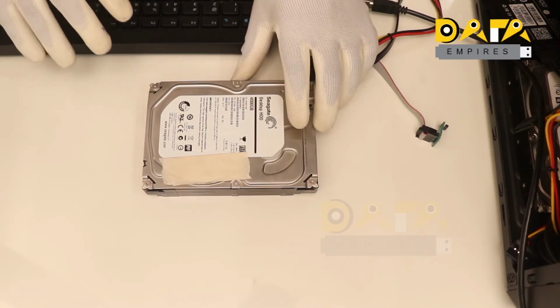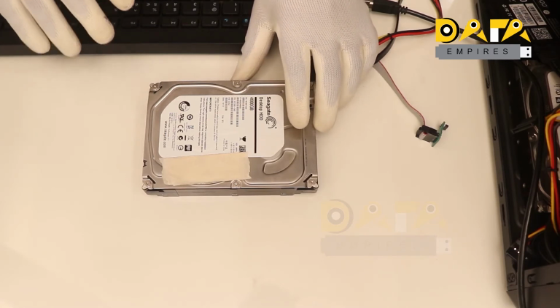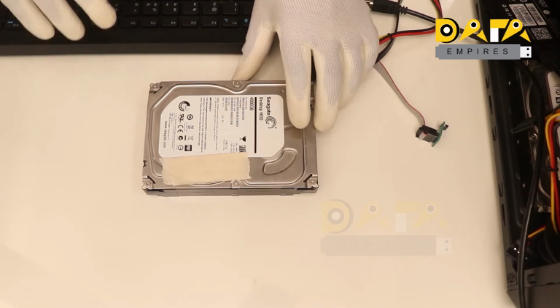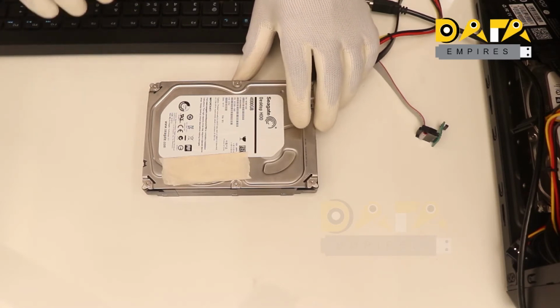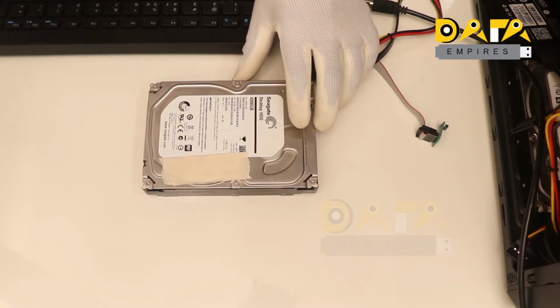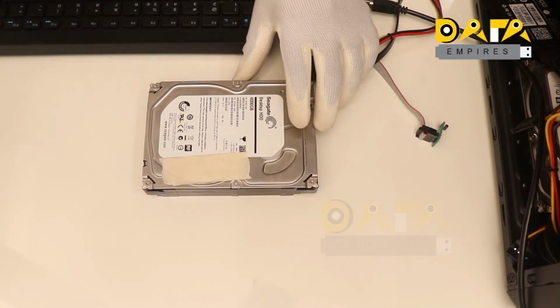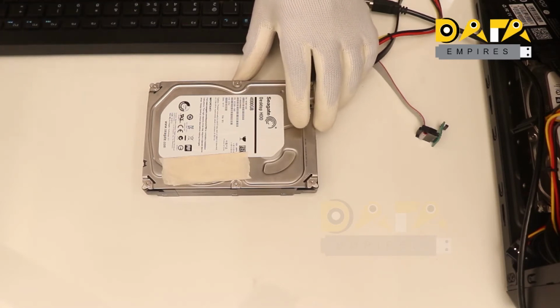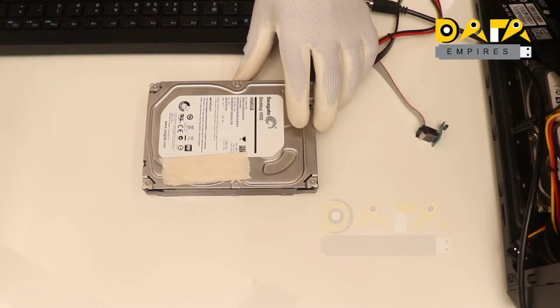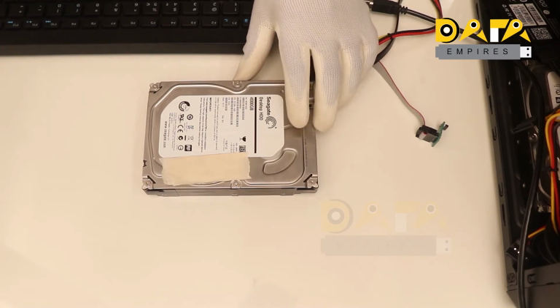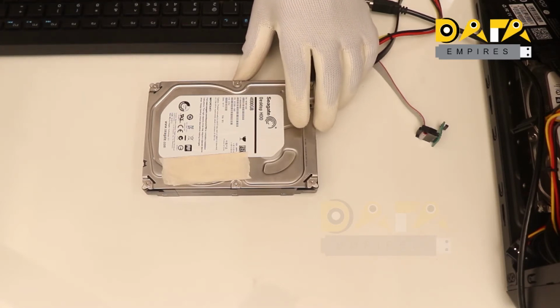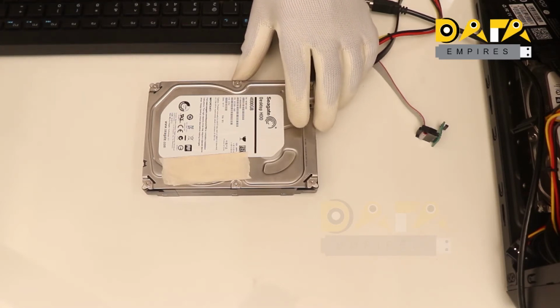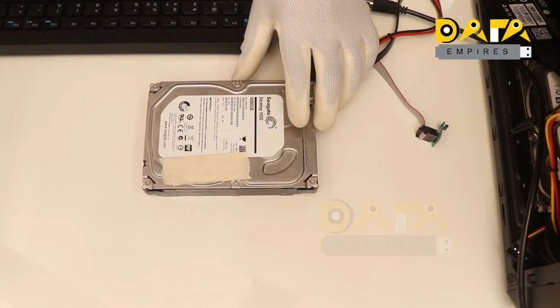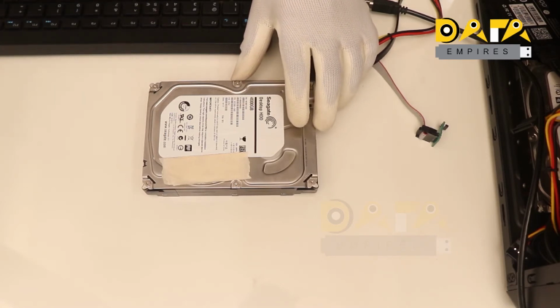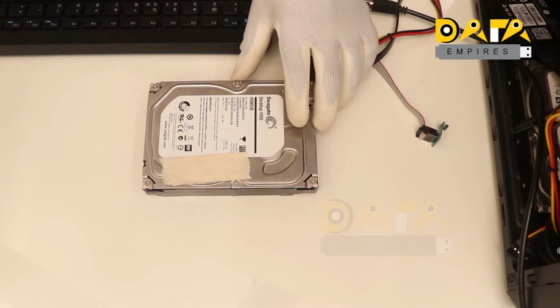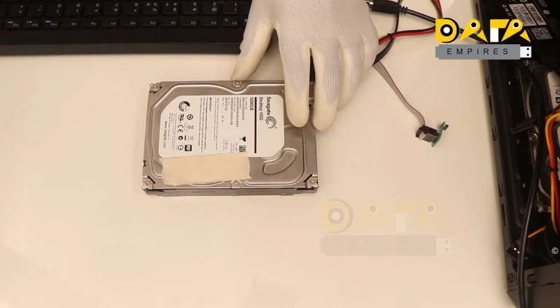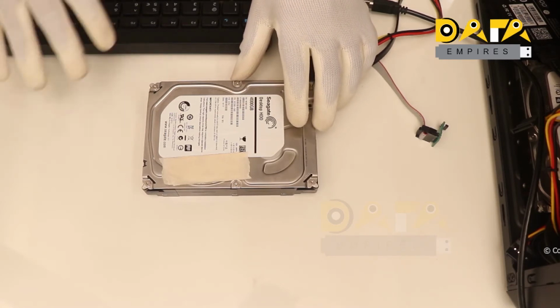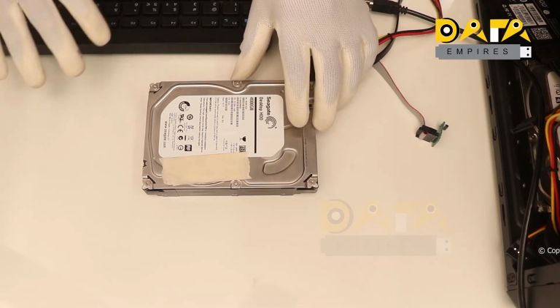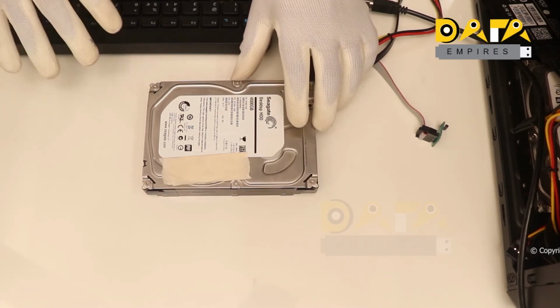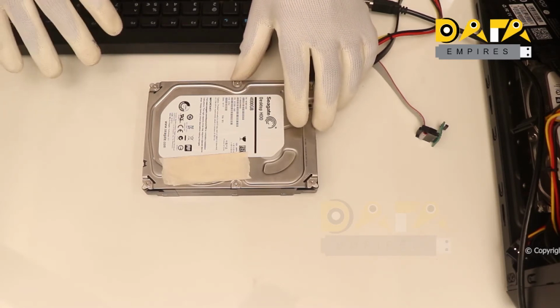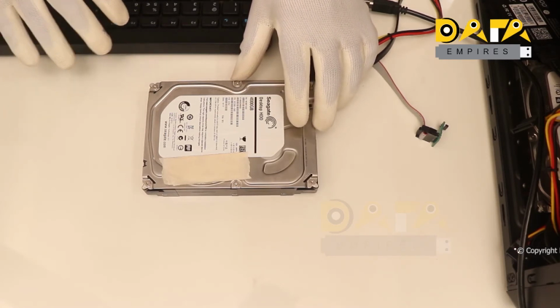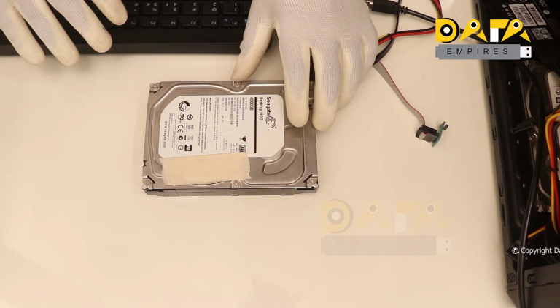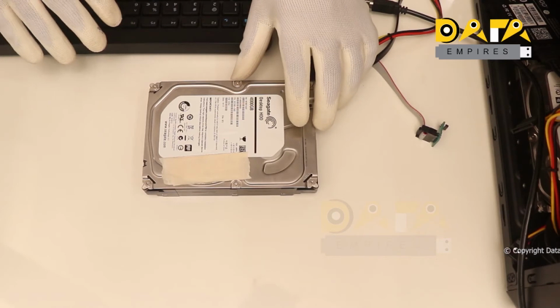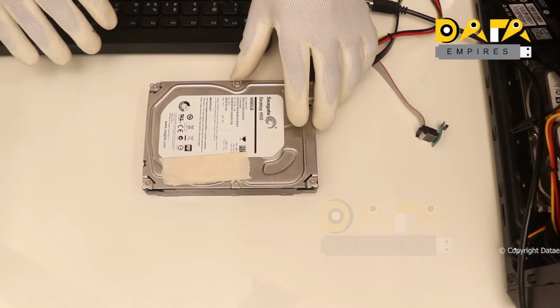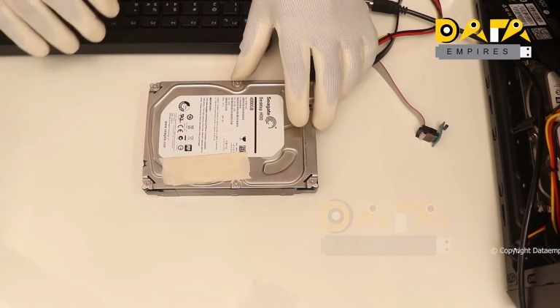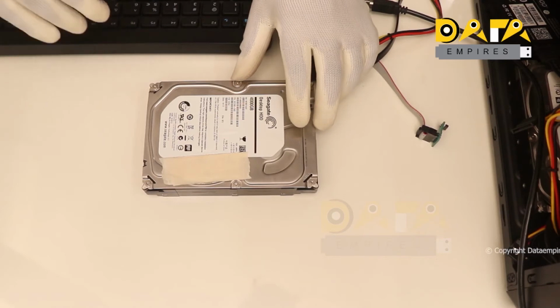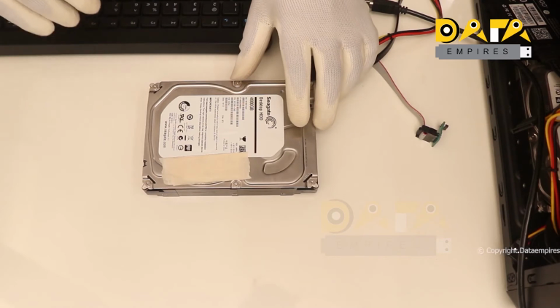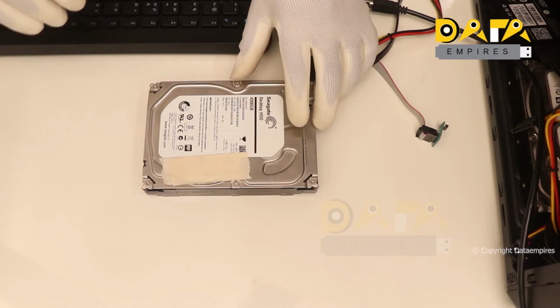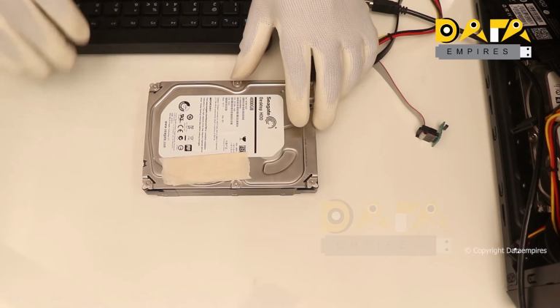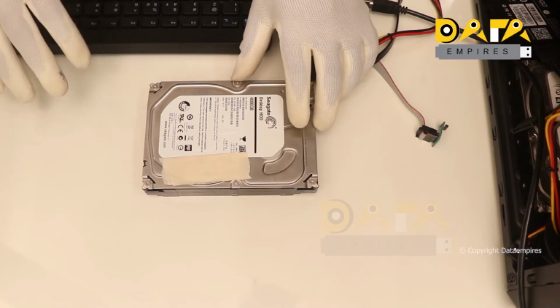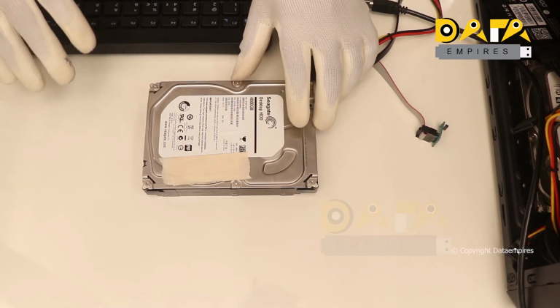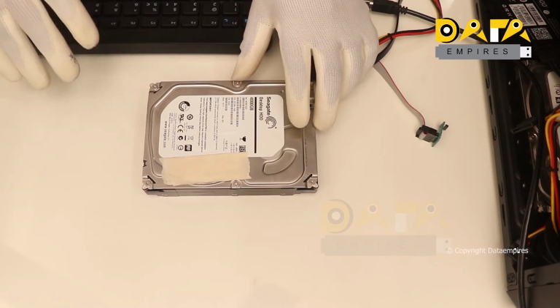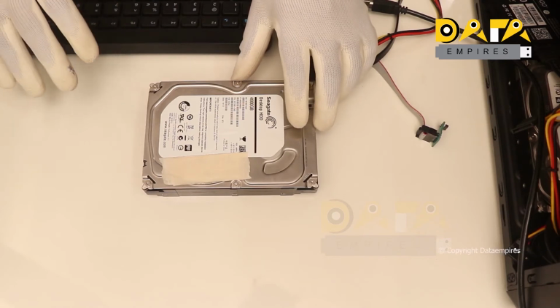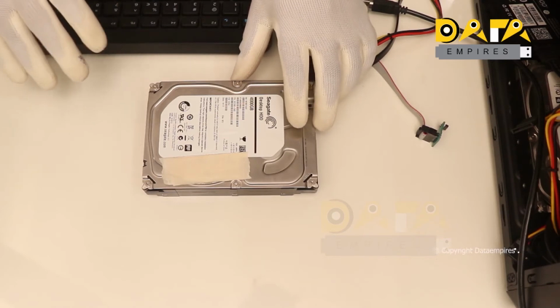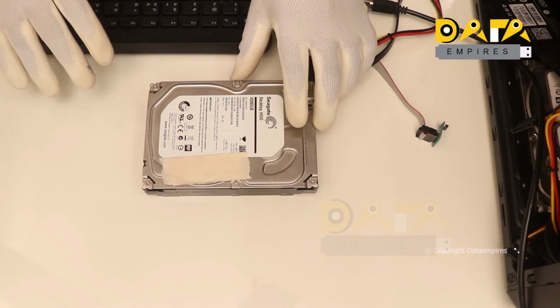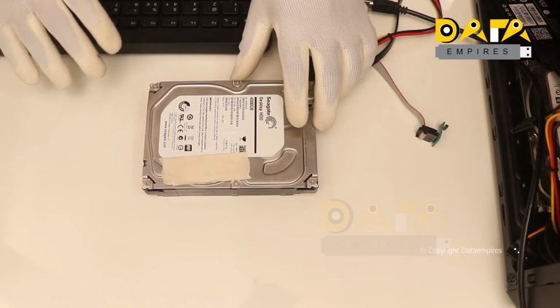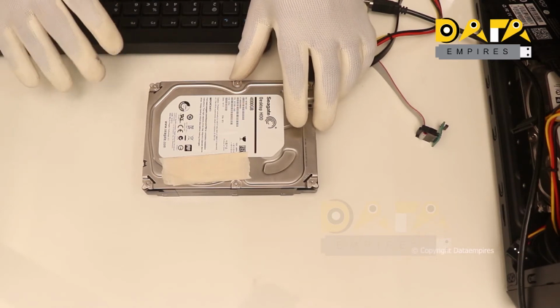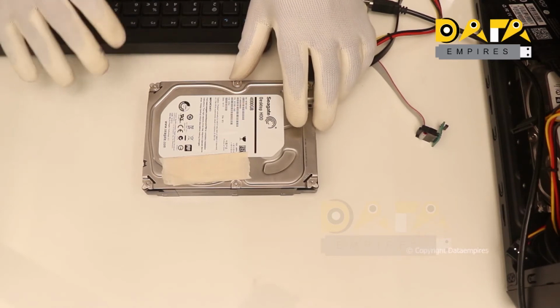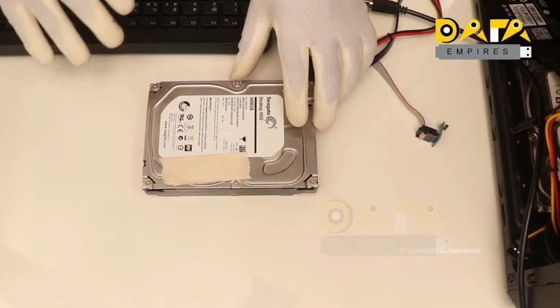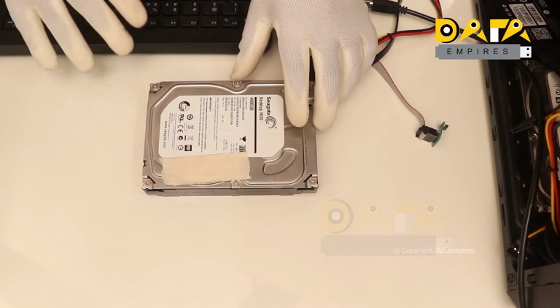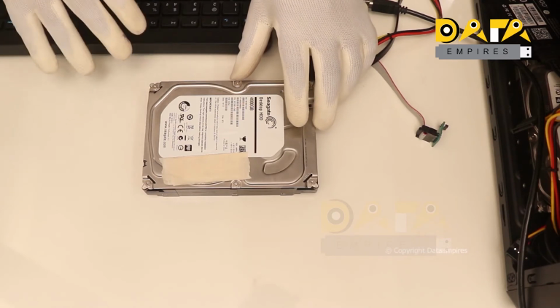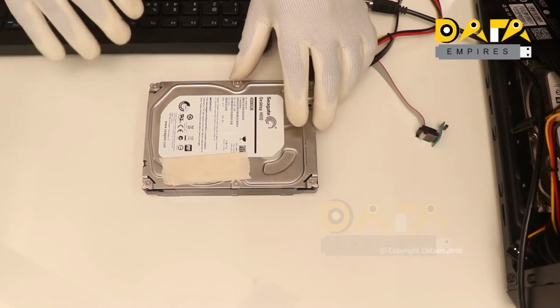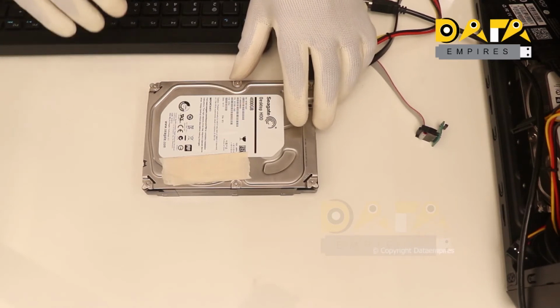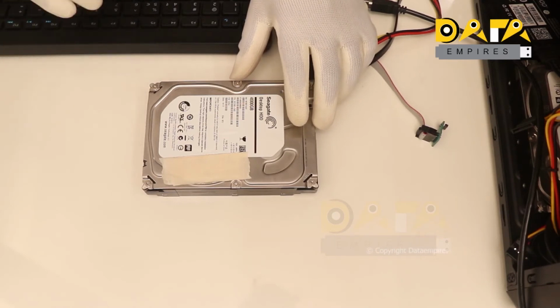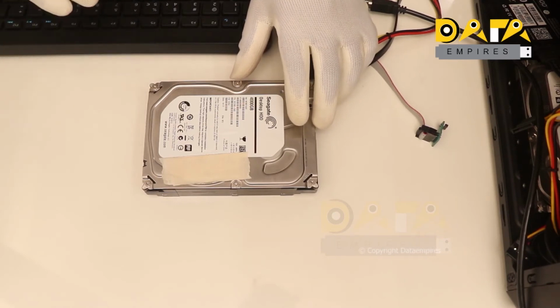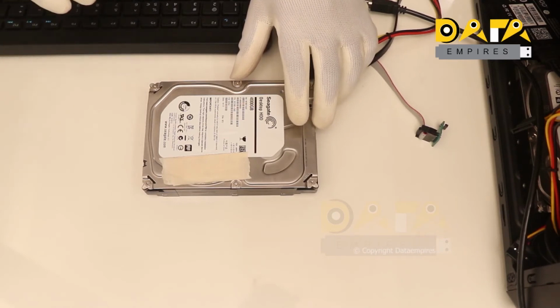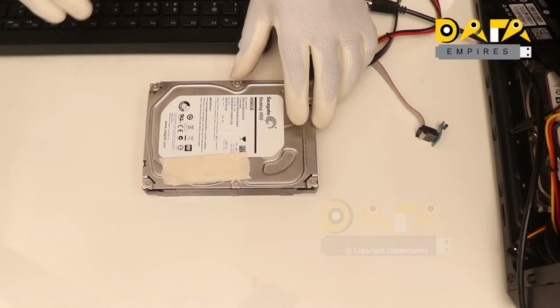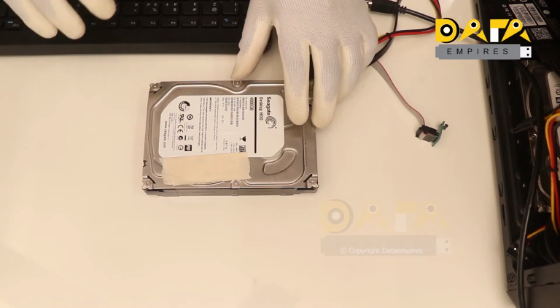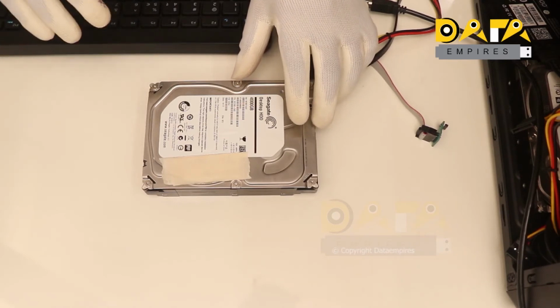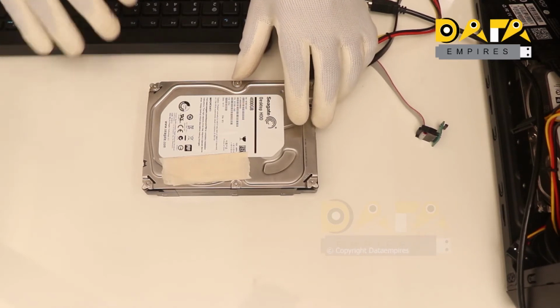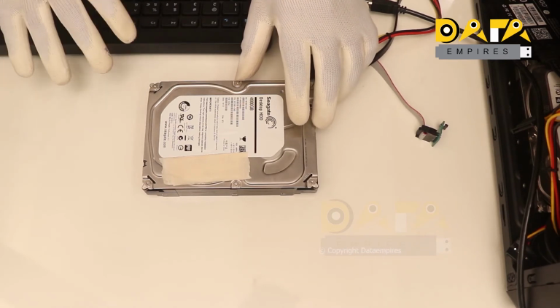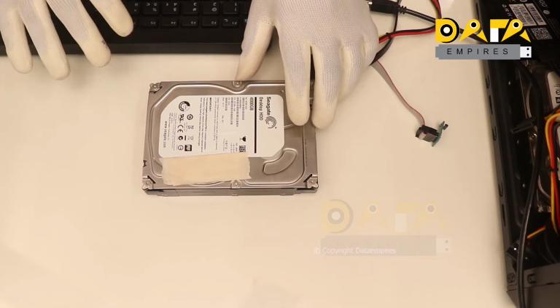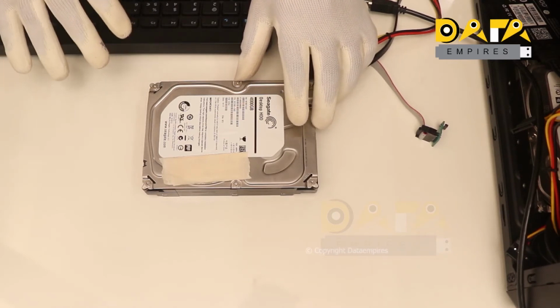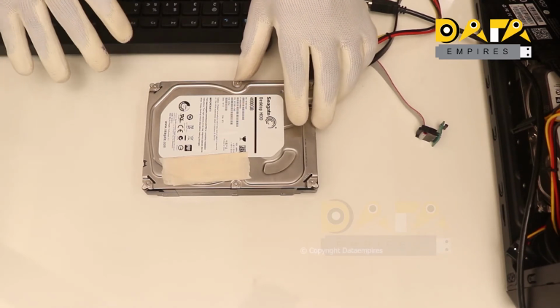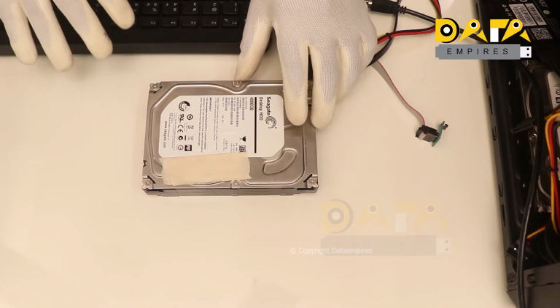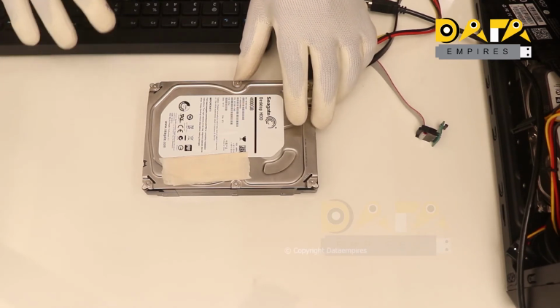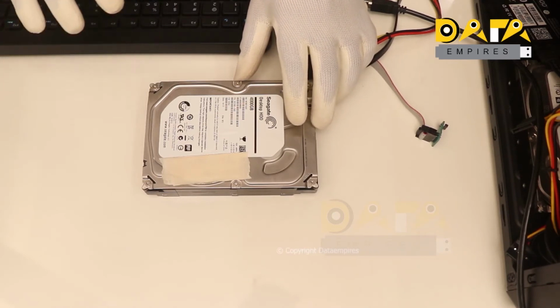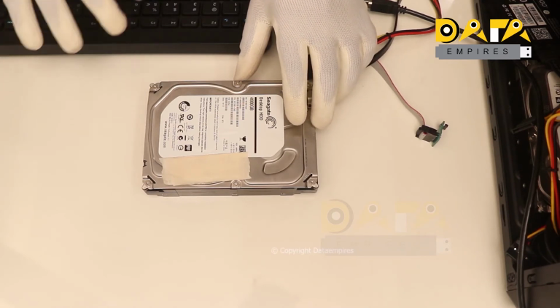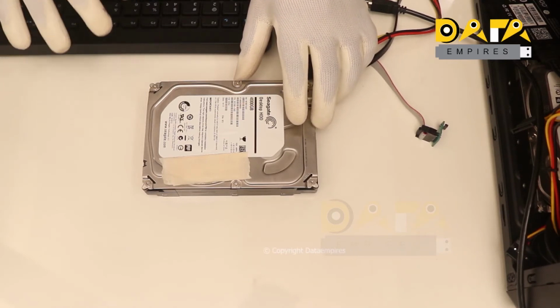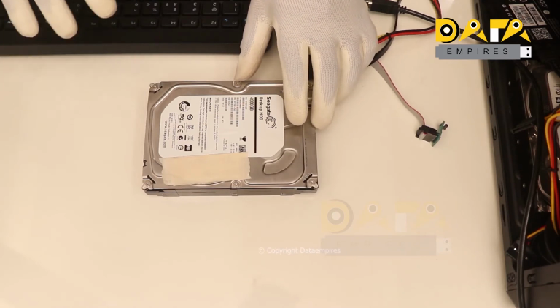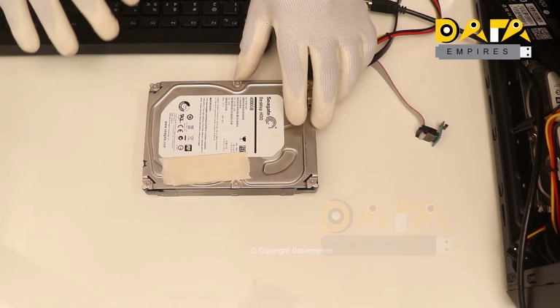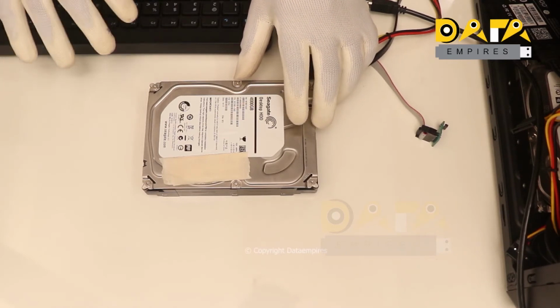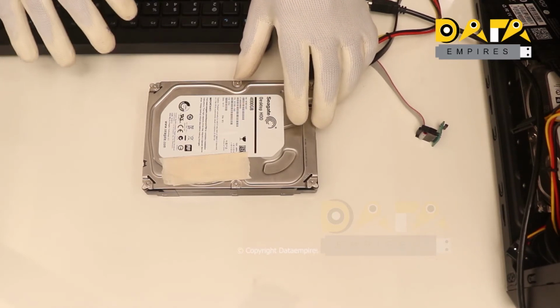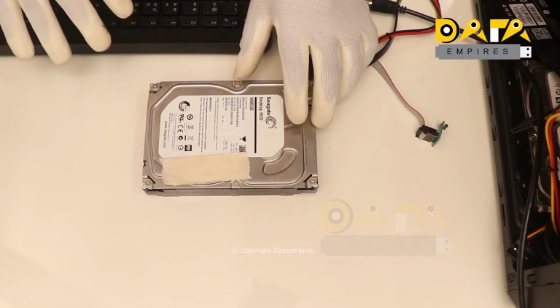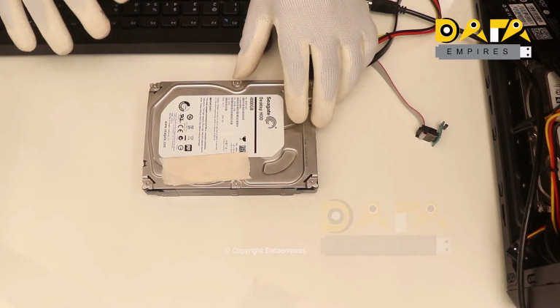In this training session, we will discuss the firmware unlocking process of the latest Lombard family hard disk.